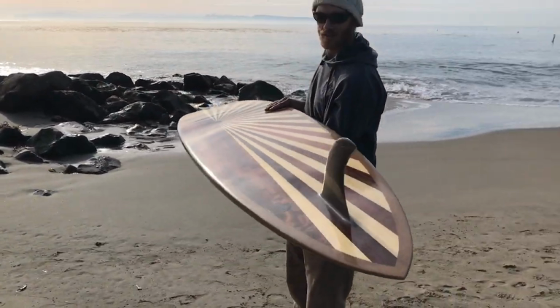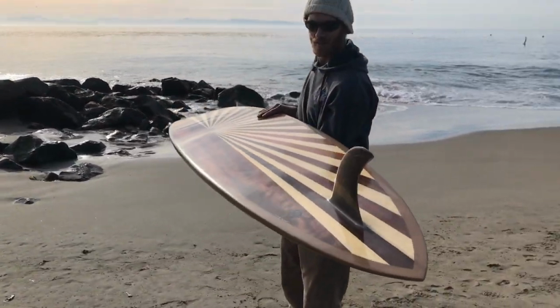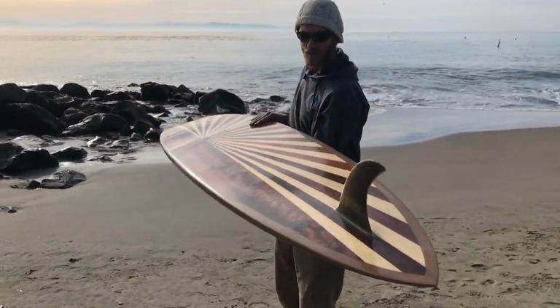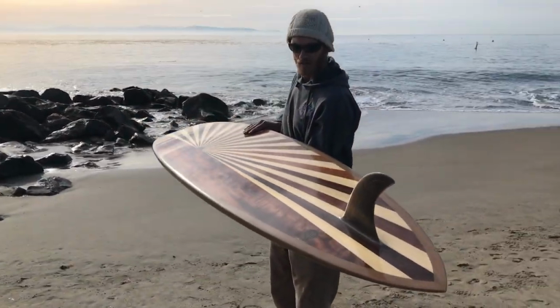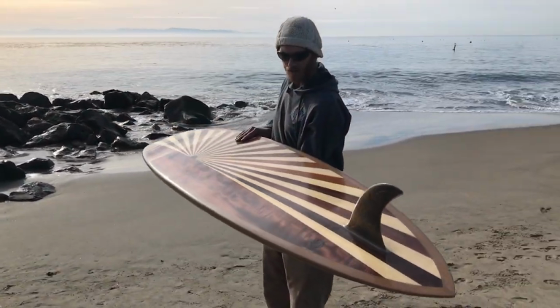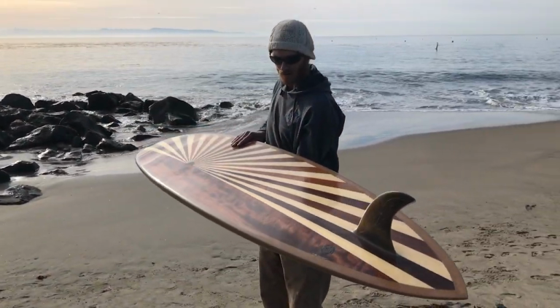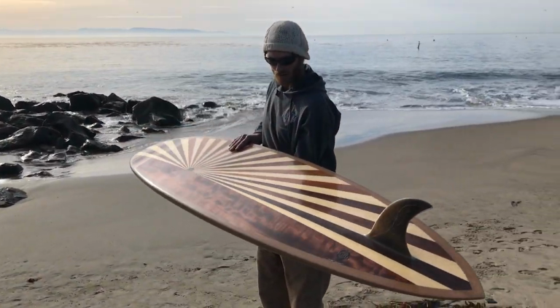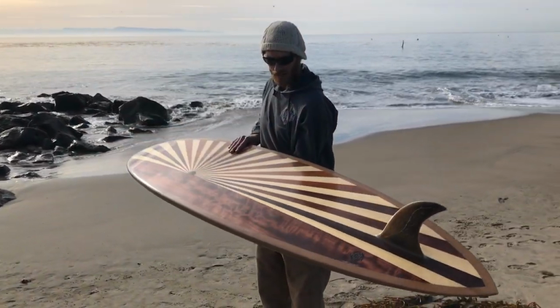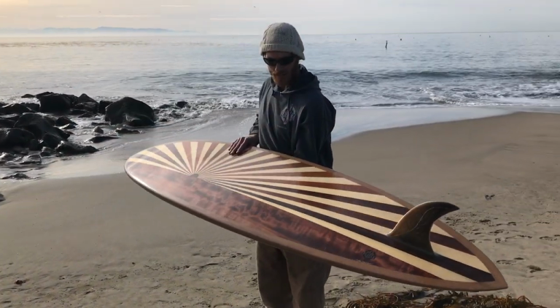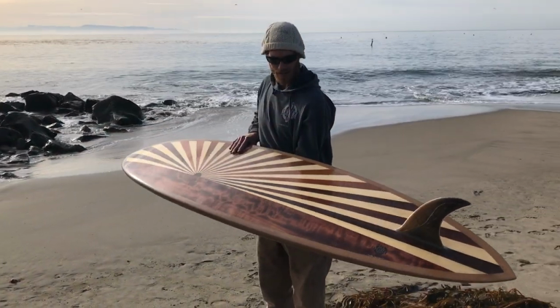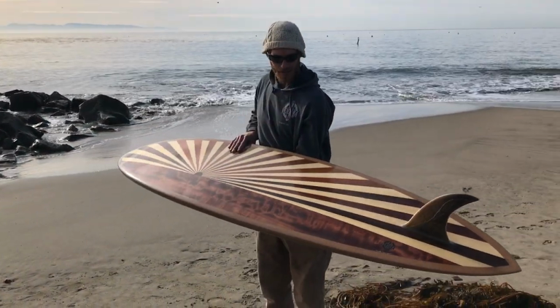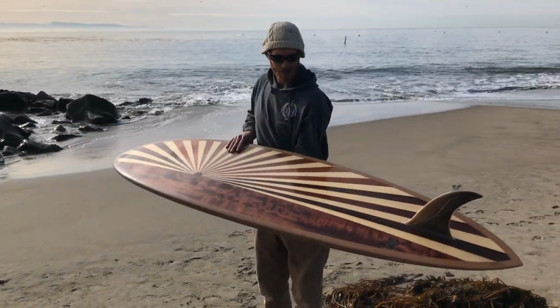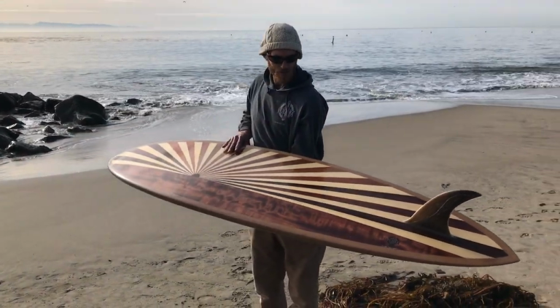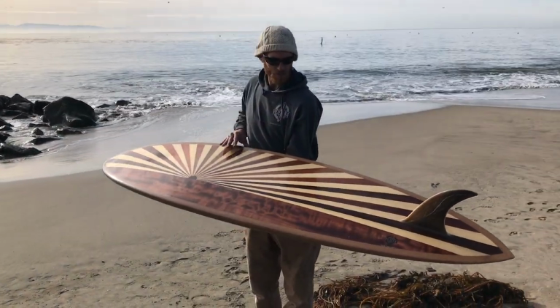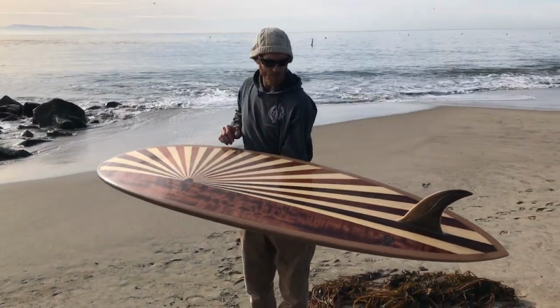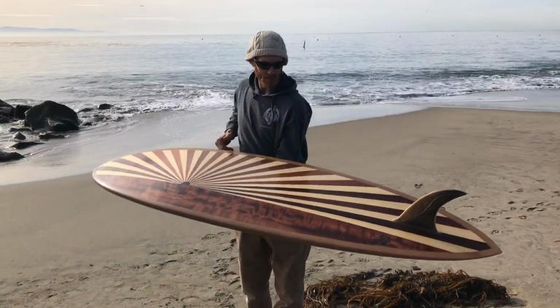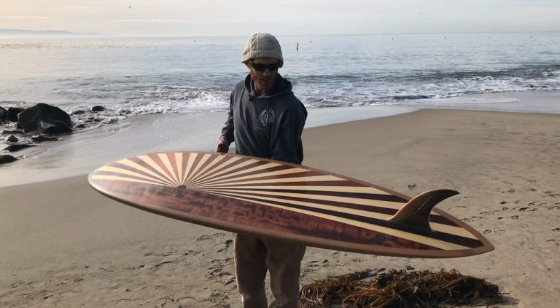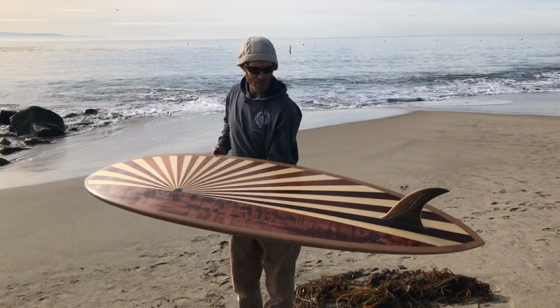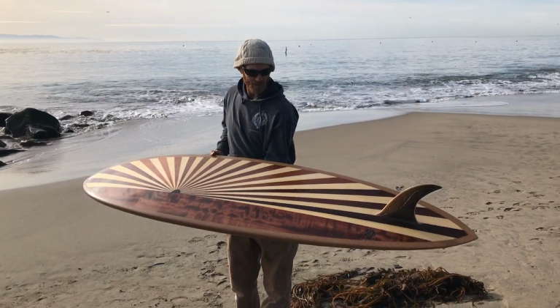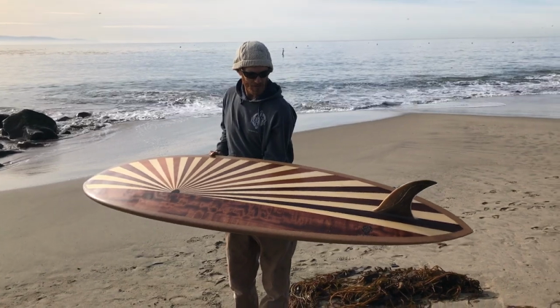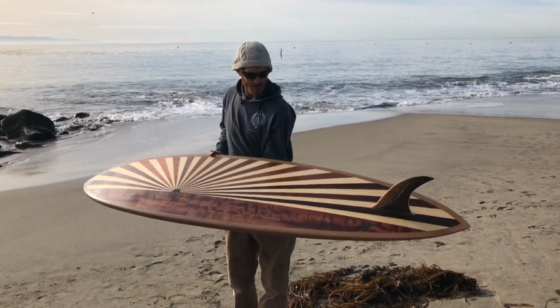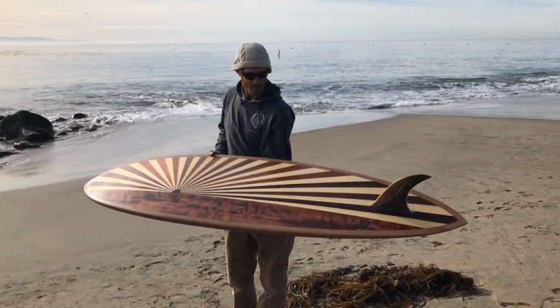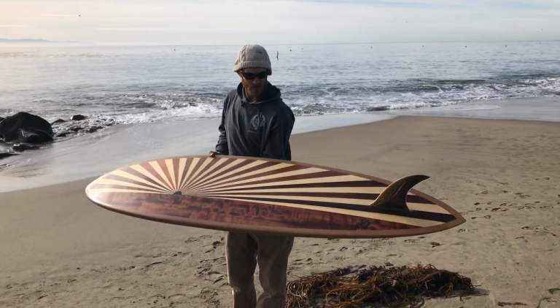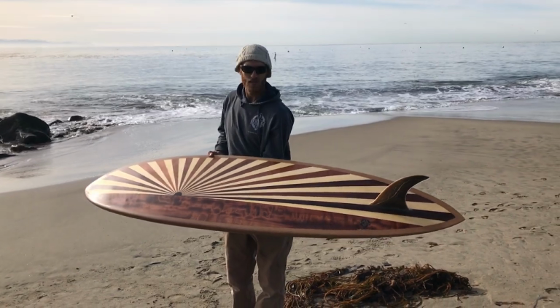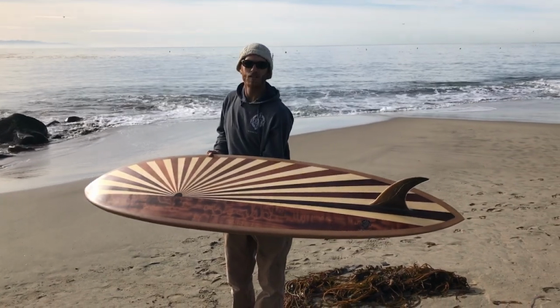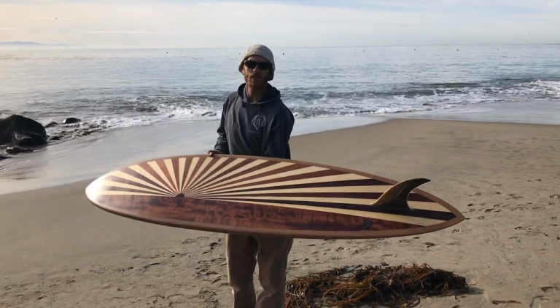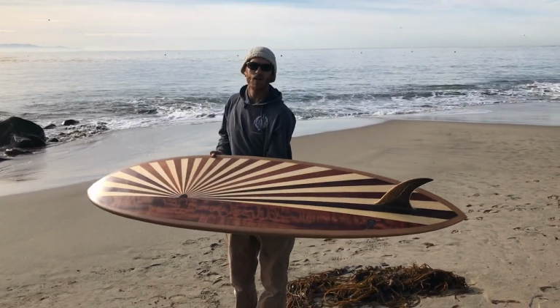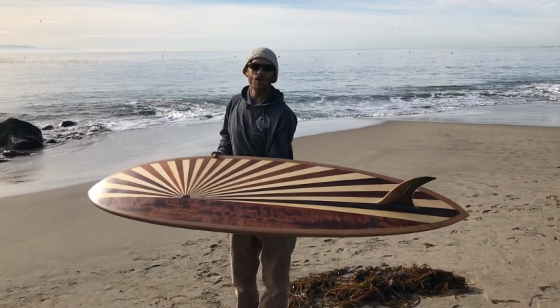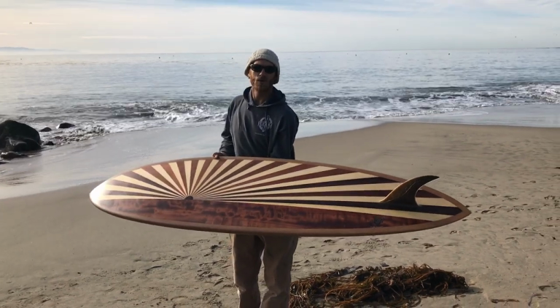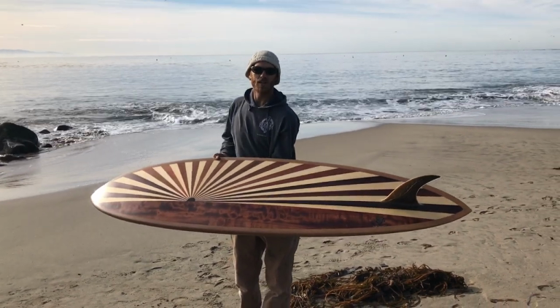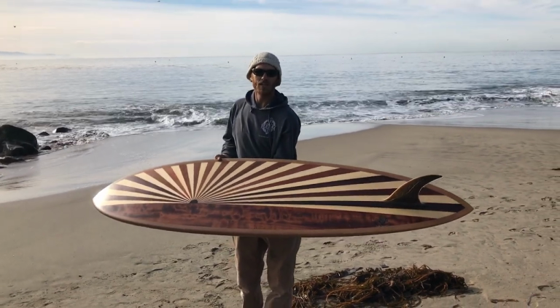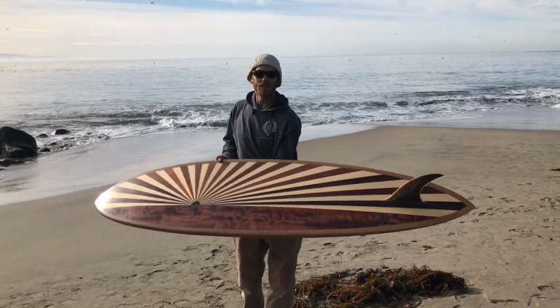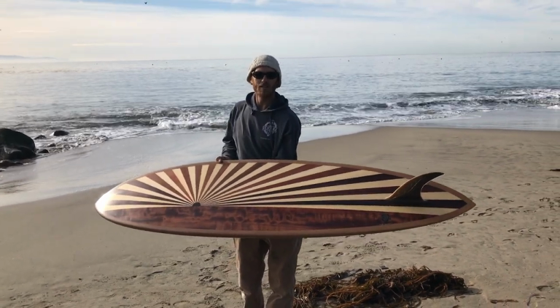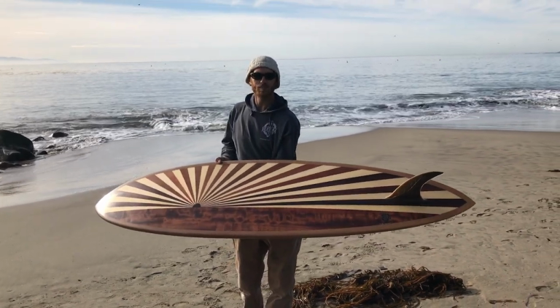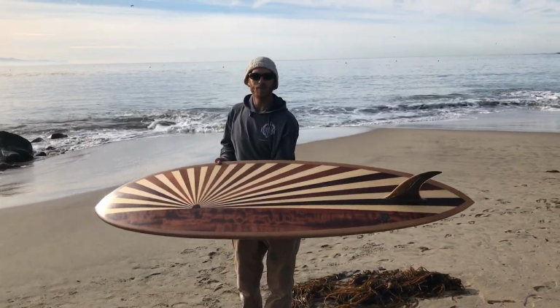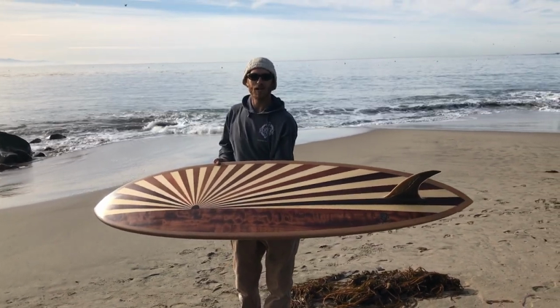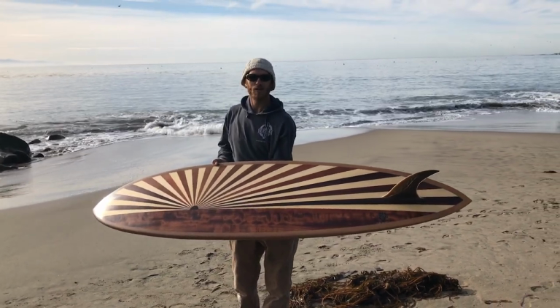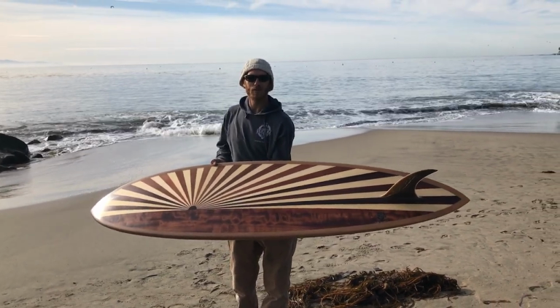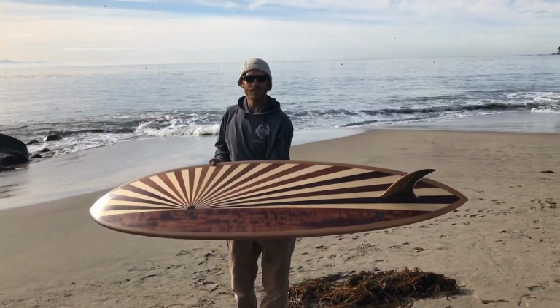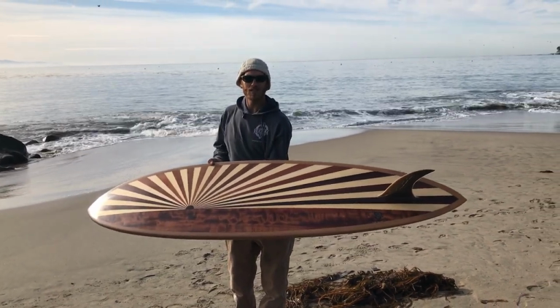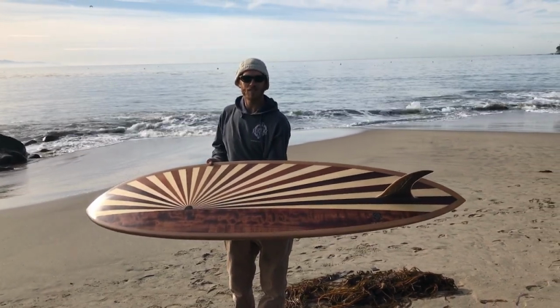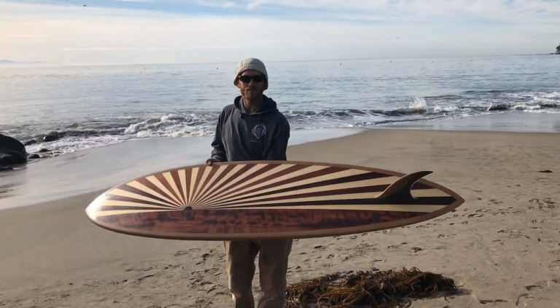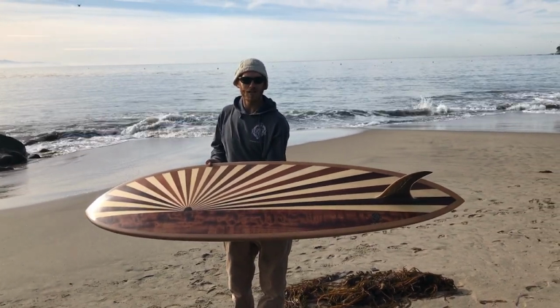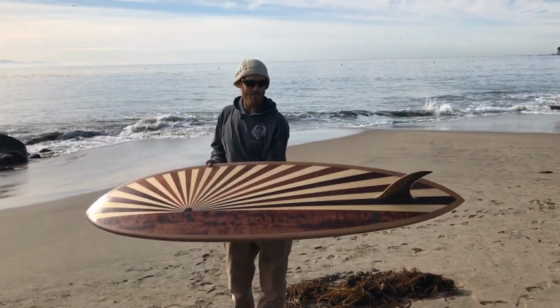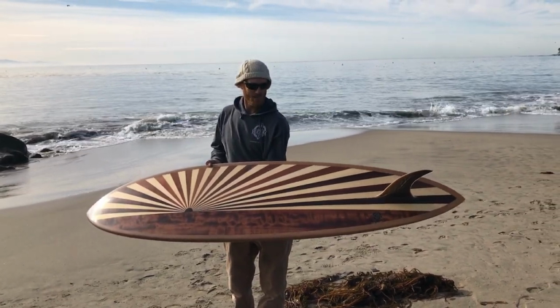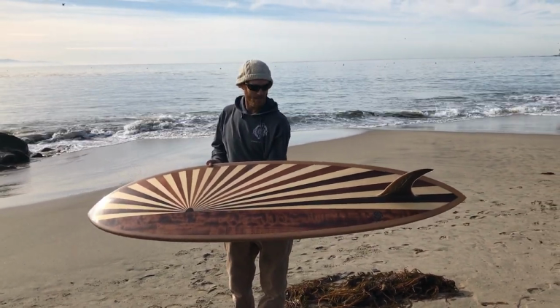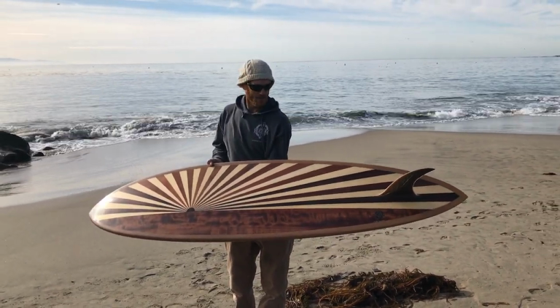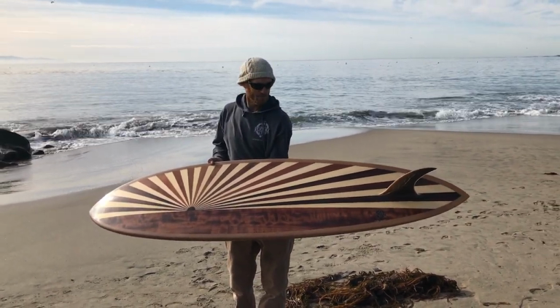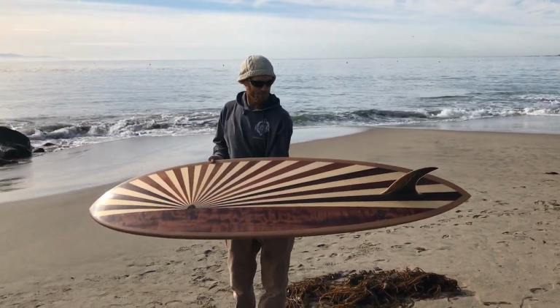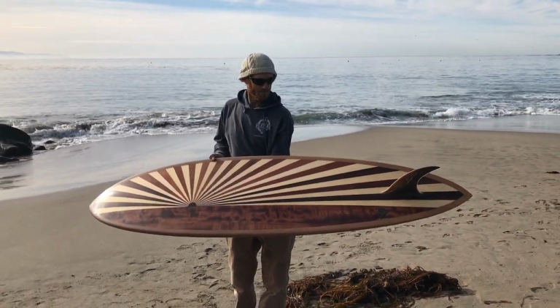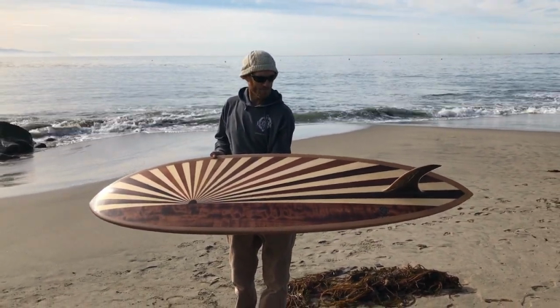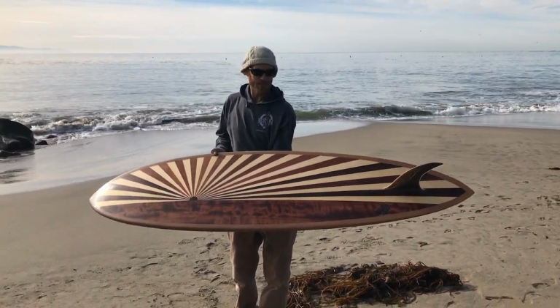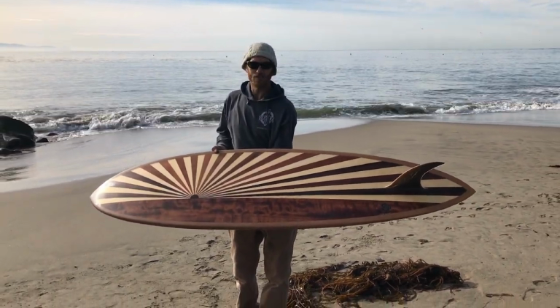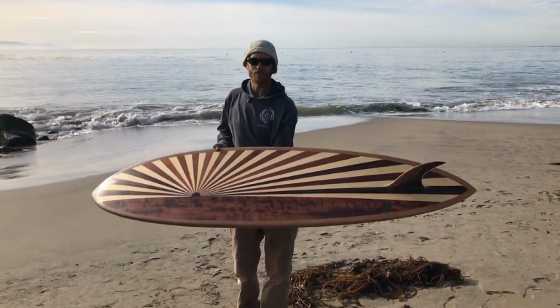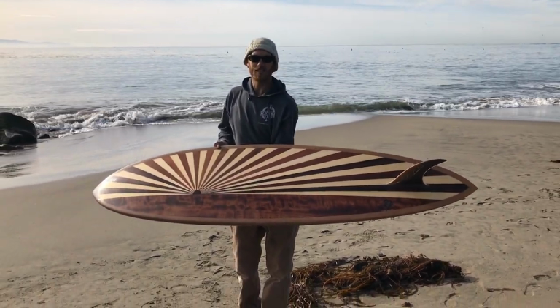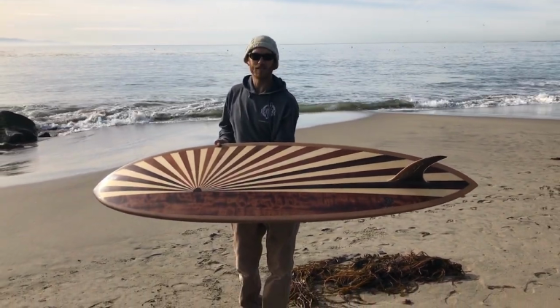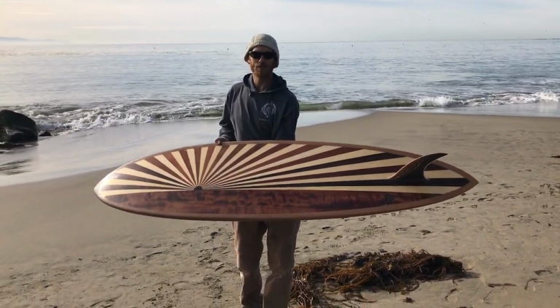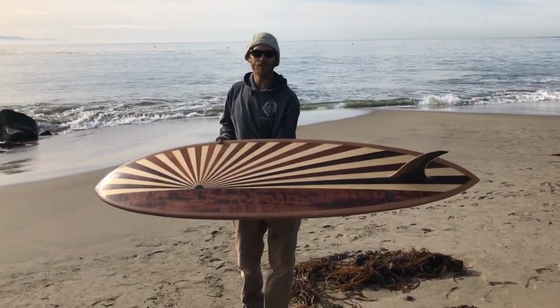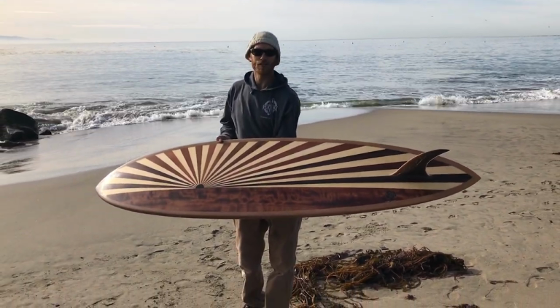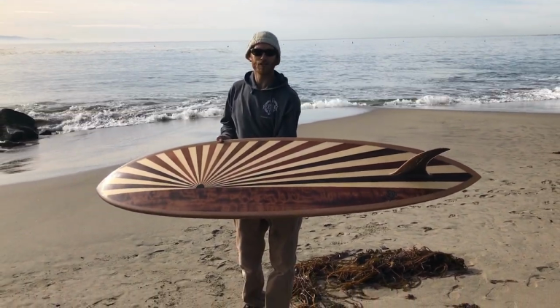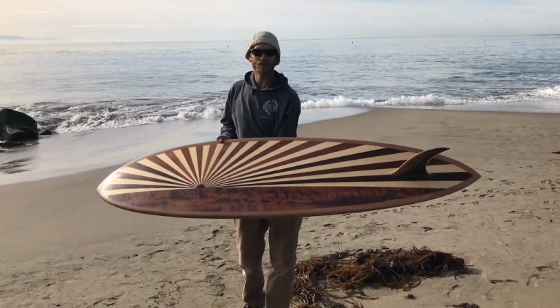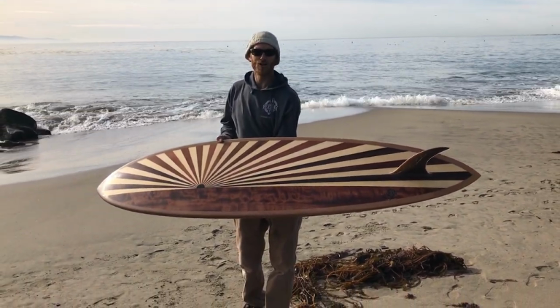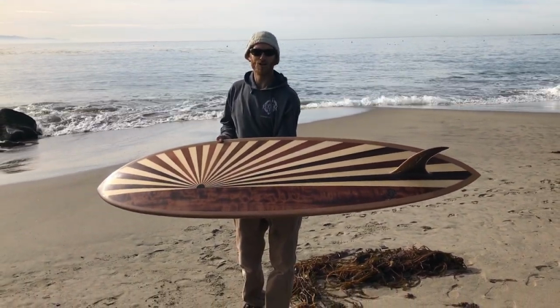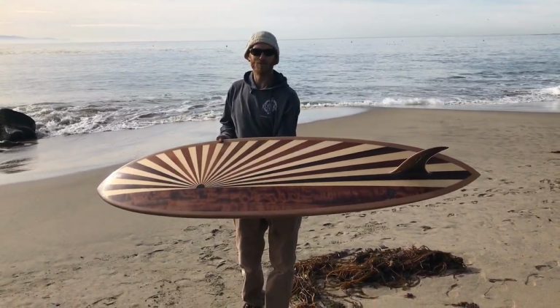All glassed in Entropy ONE bio-based resin, ready for its new home.